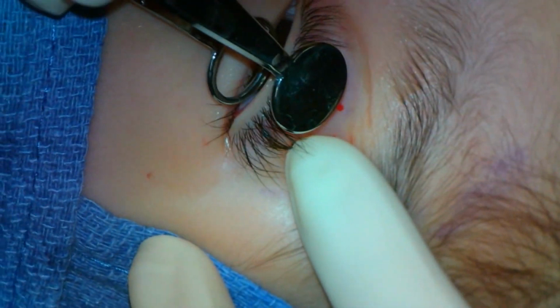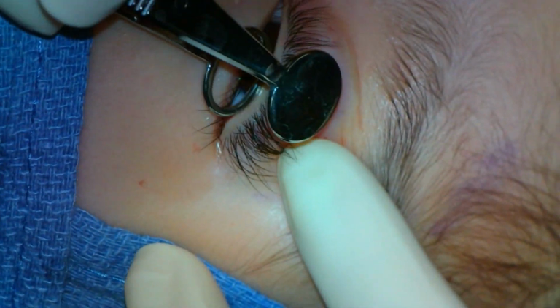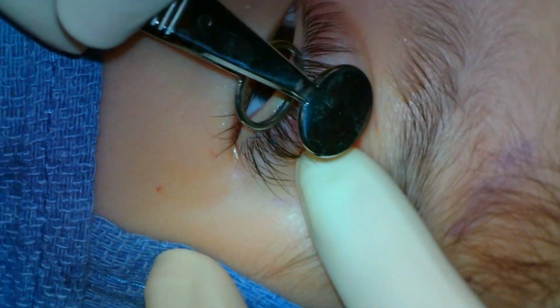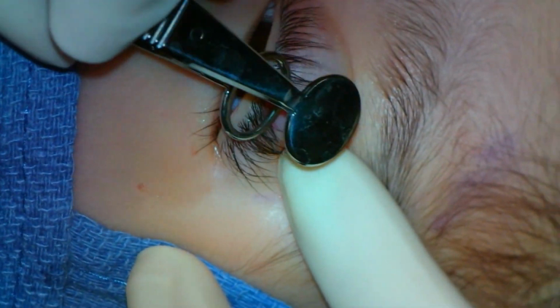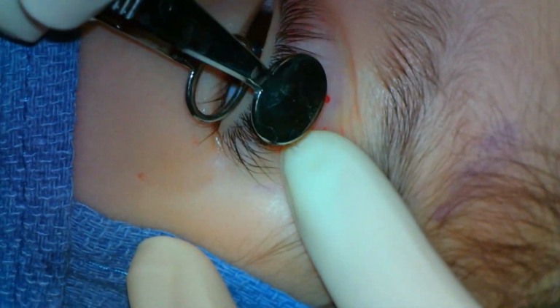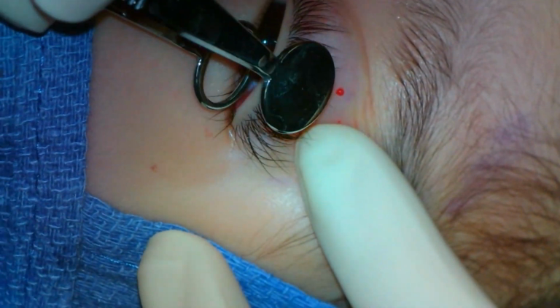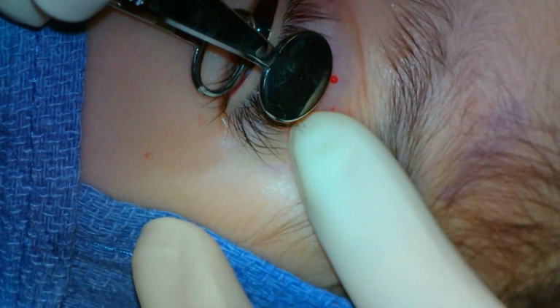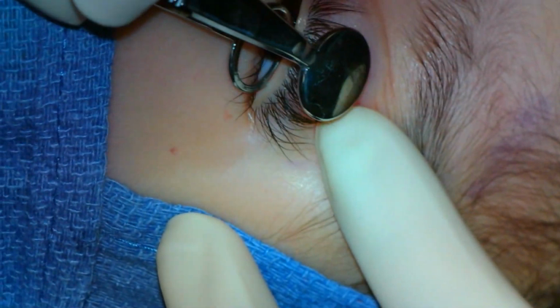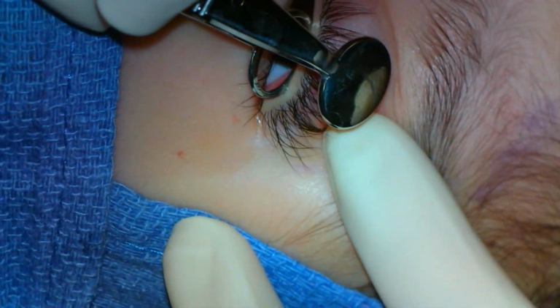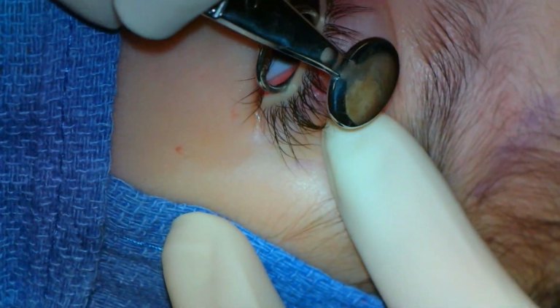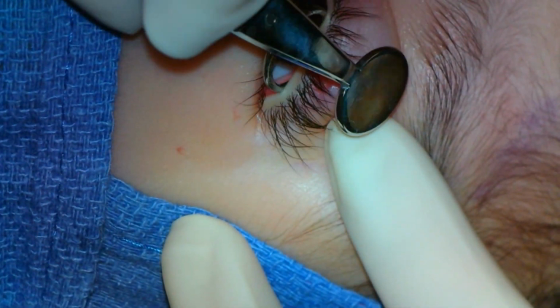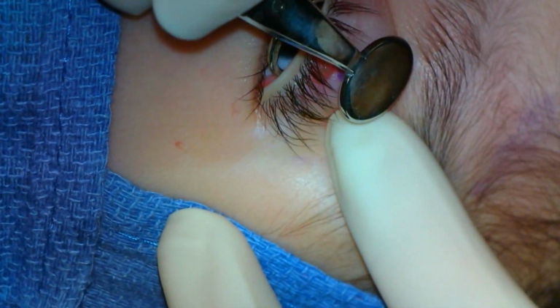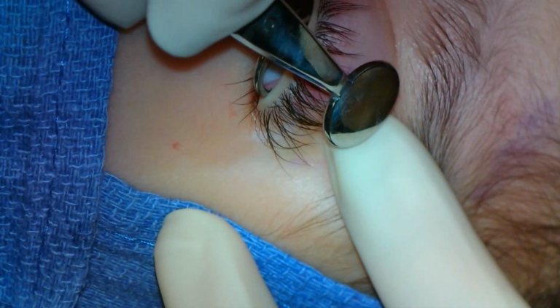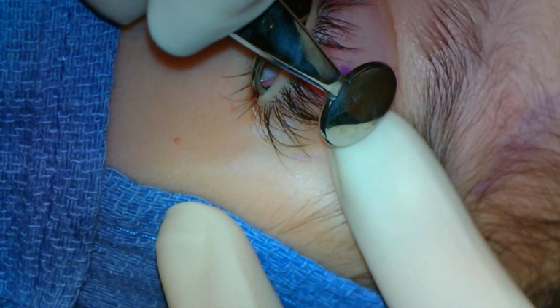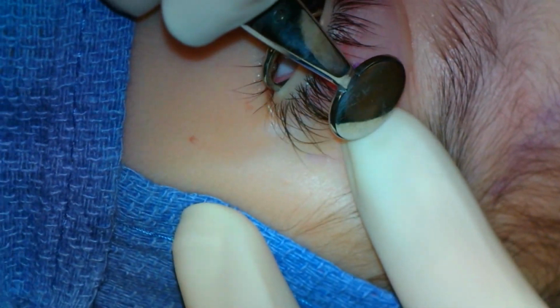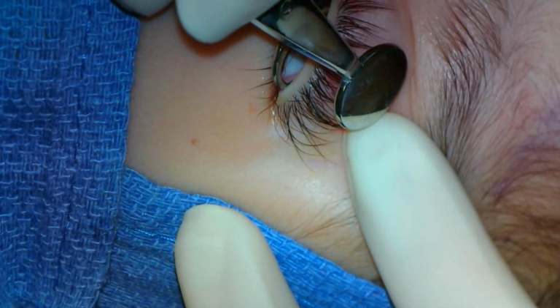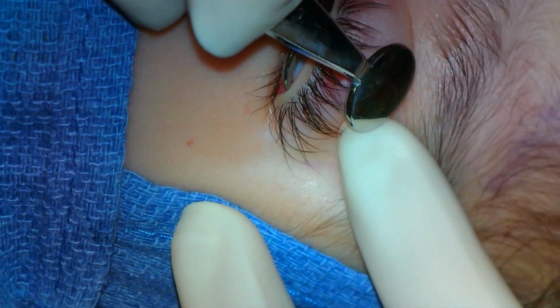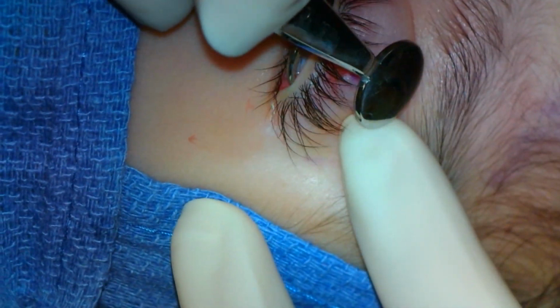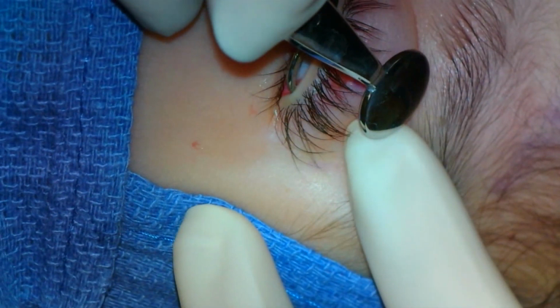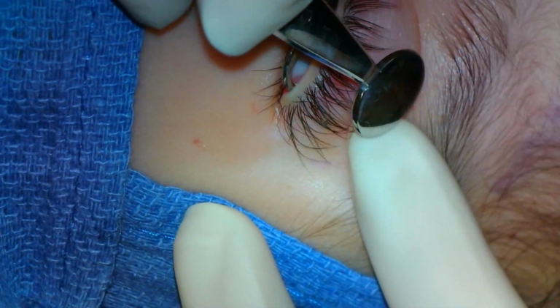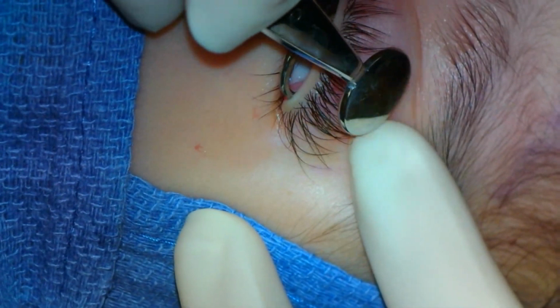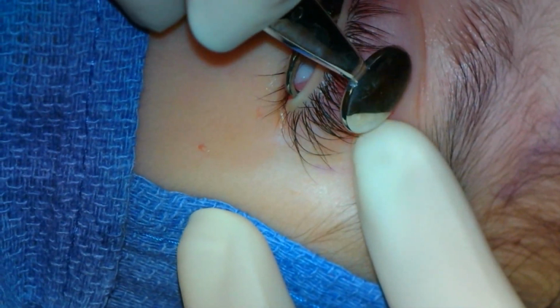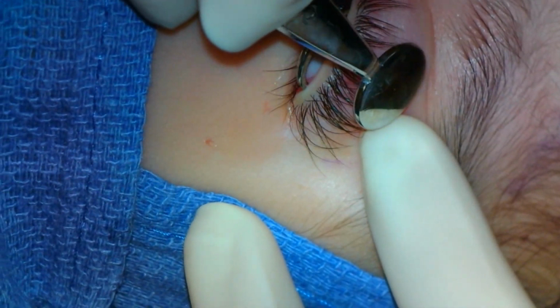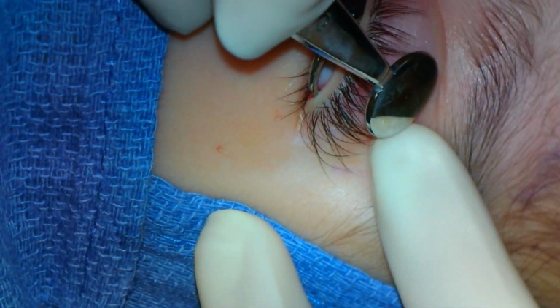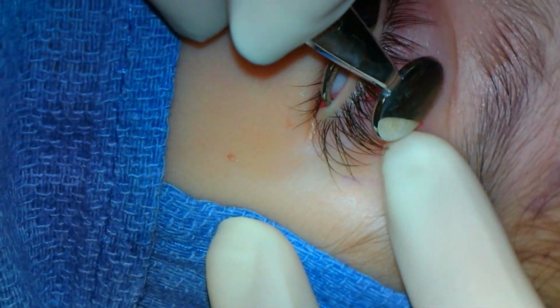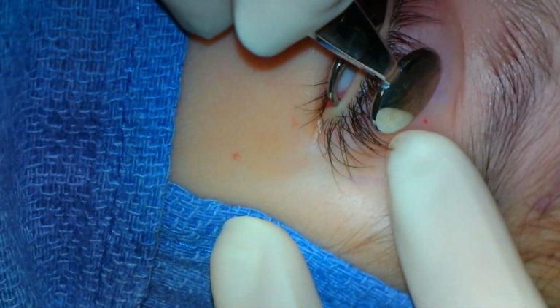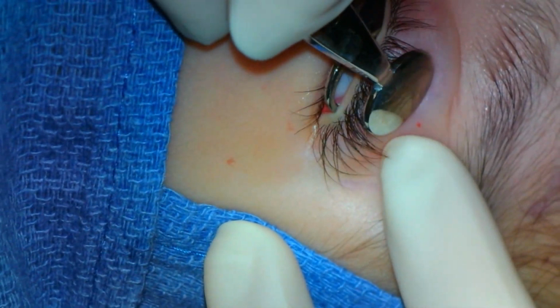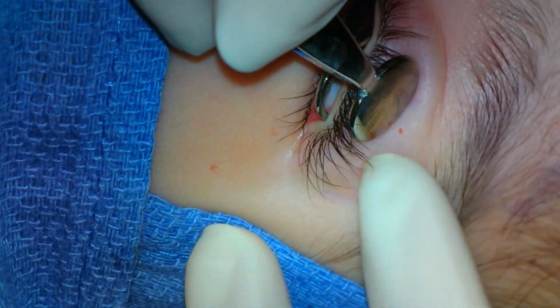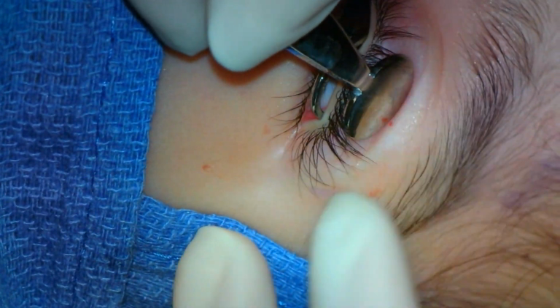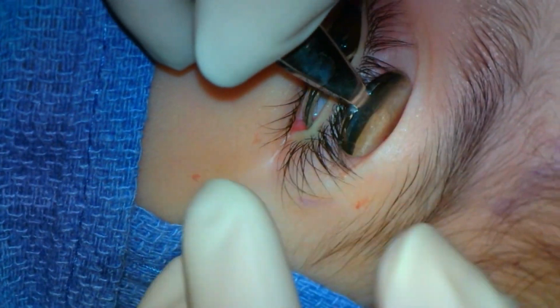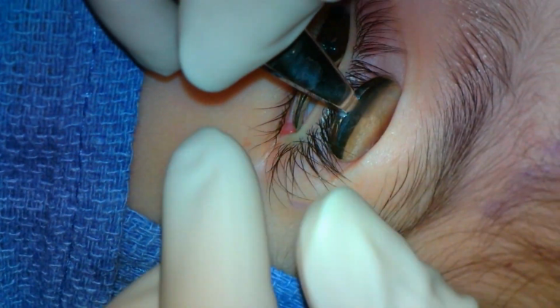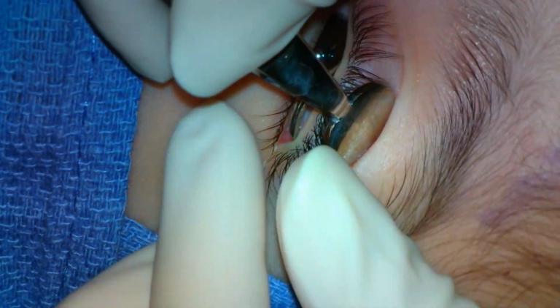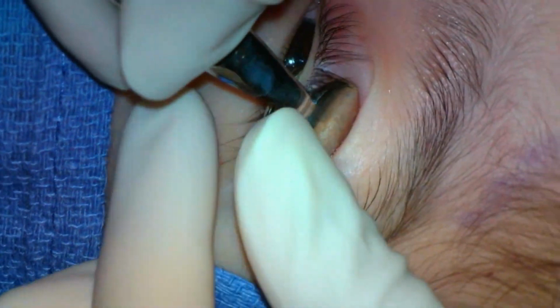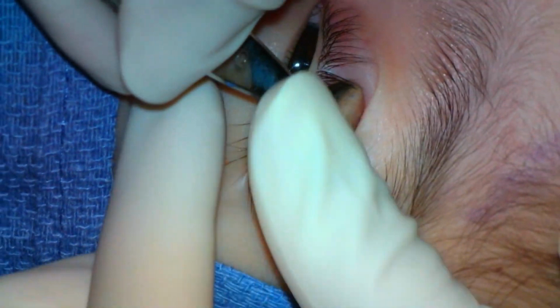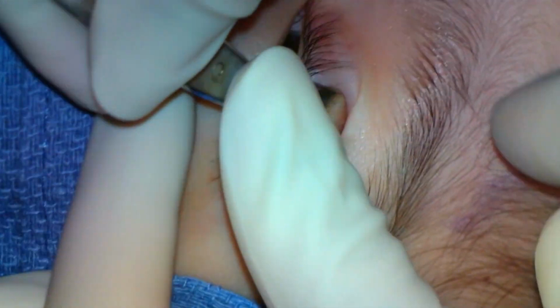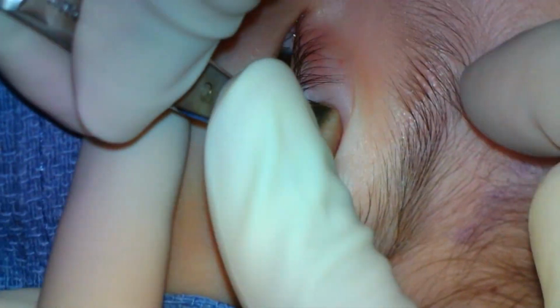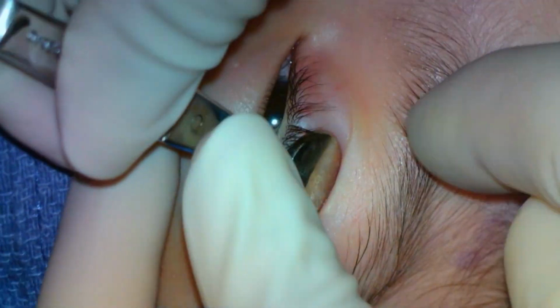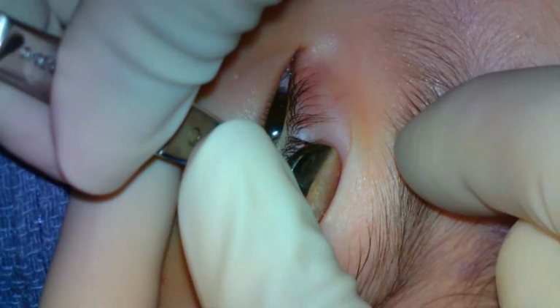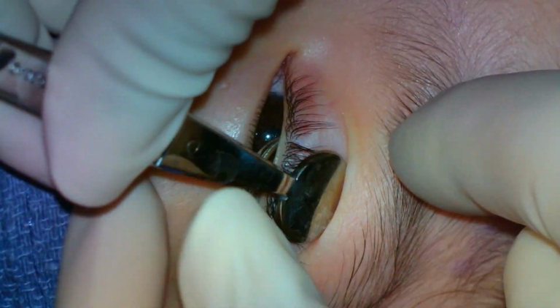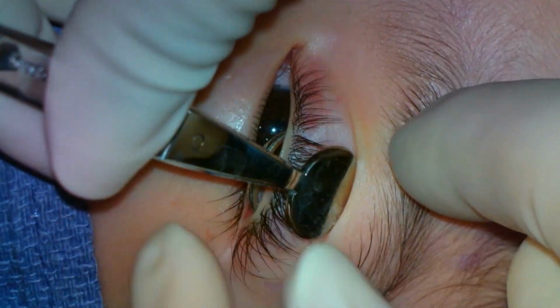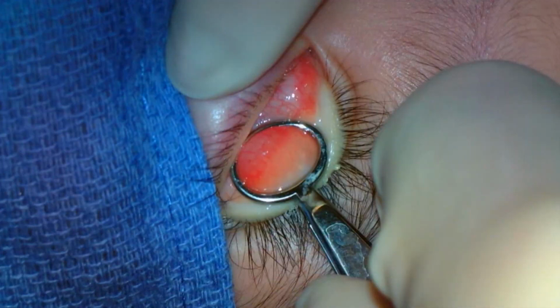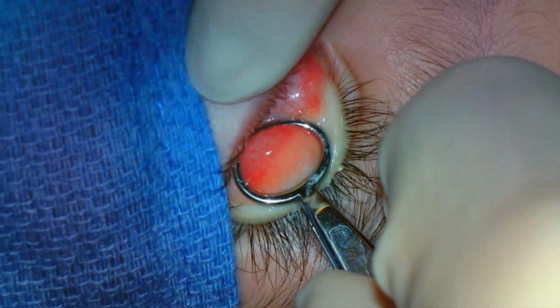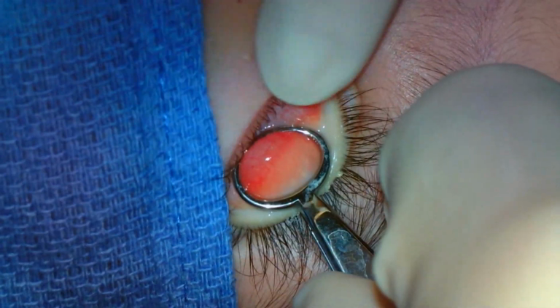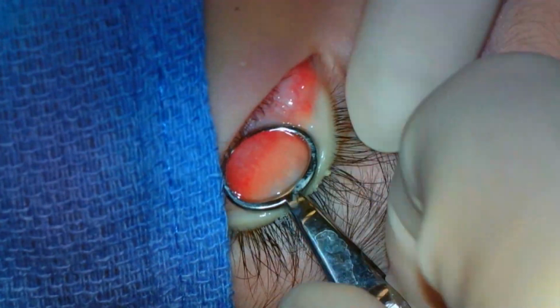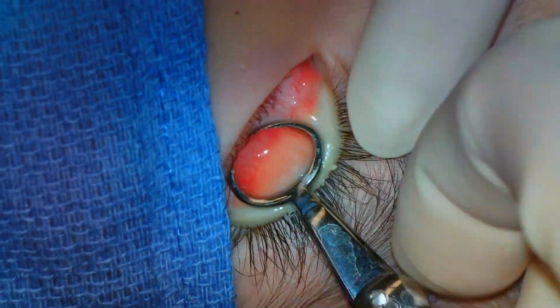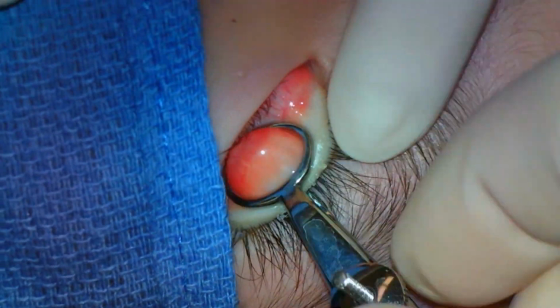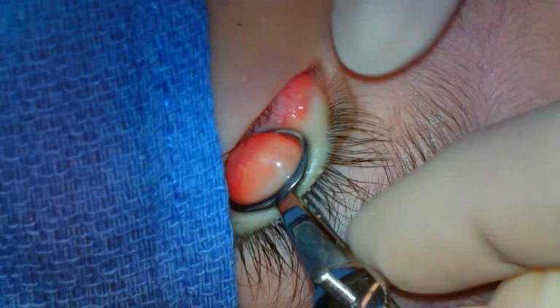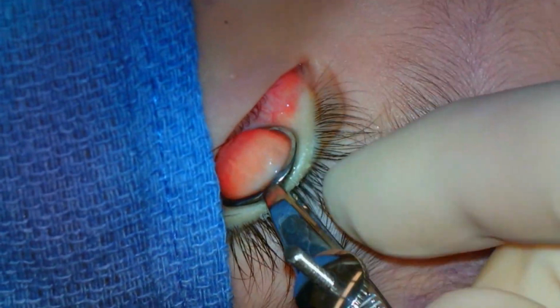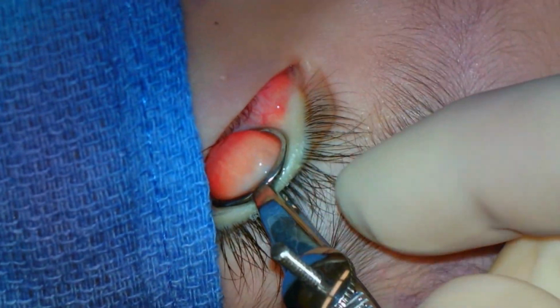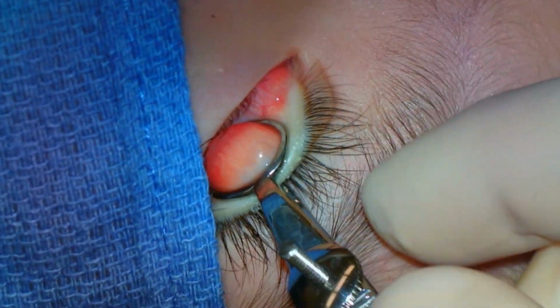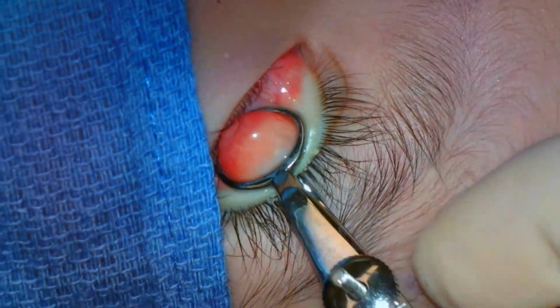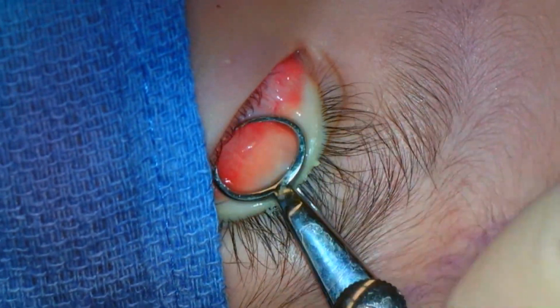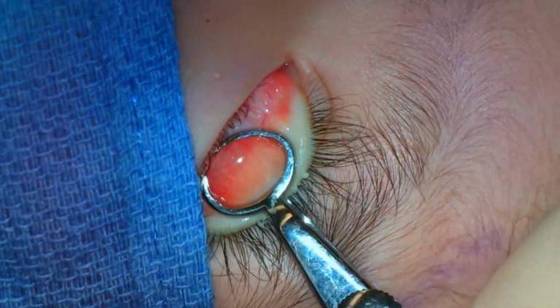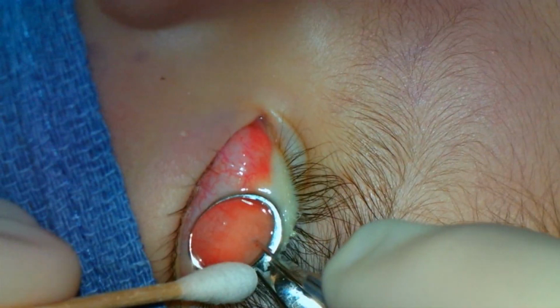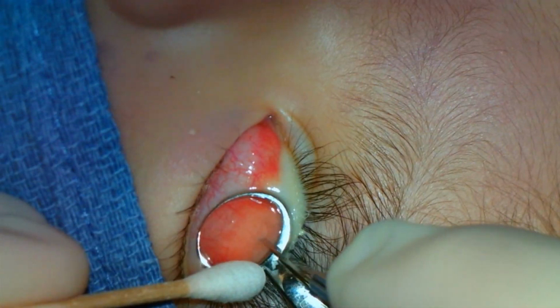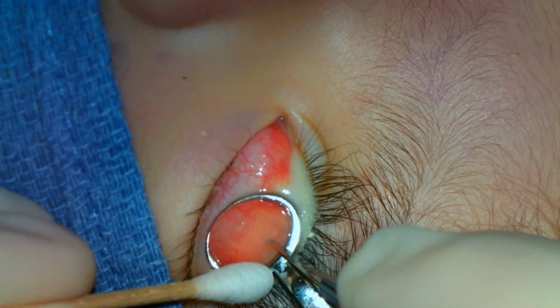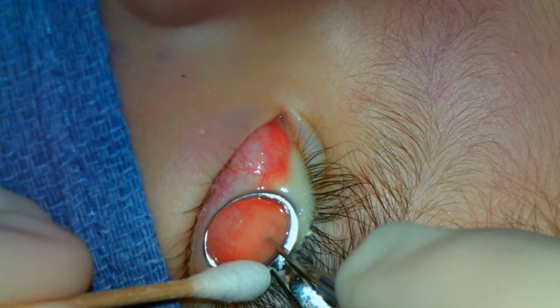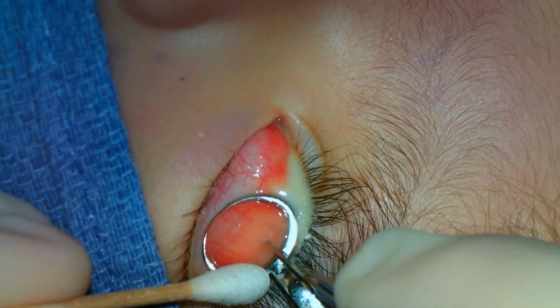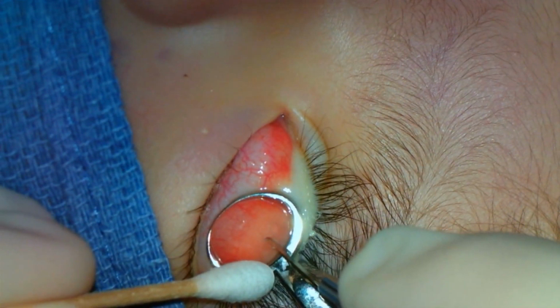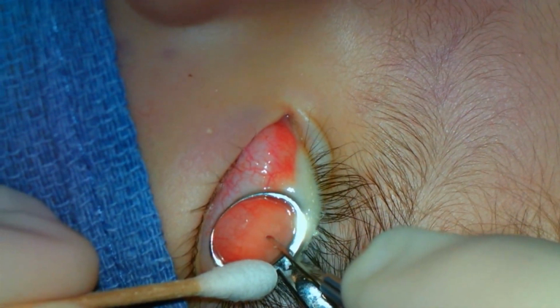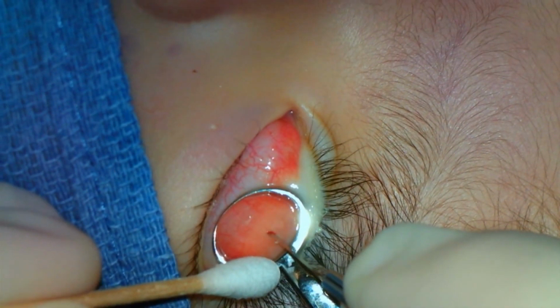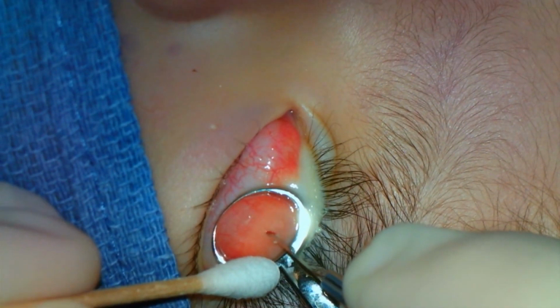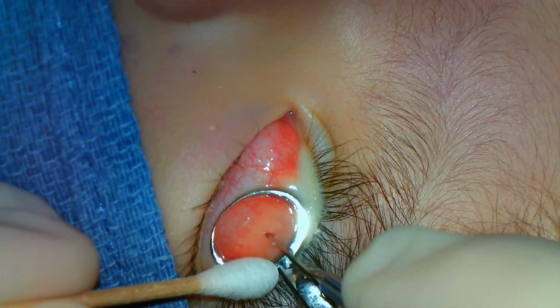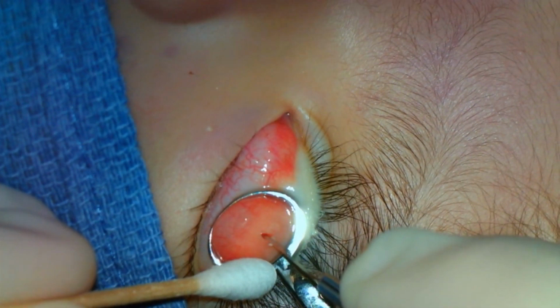The fifth lesion is on the upper eyelid. The clamp is placed and the eyelid is everted. The incision is made and the contents are expressed.